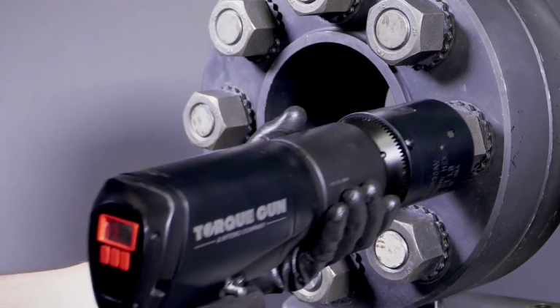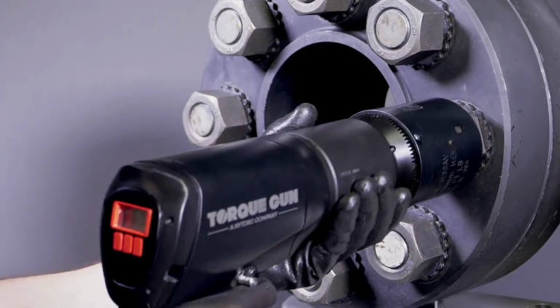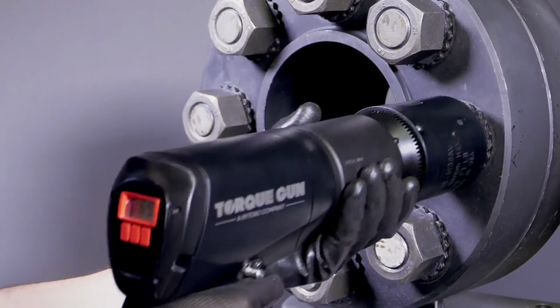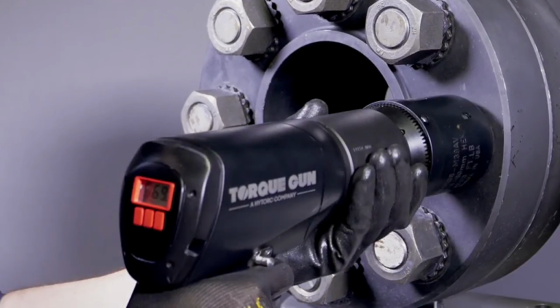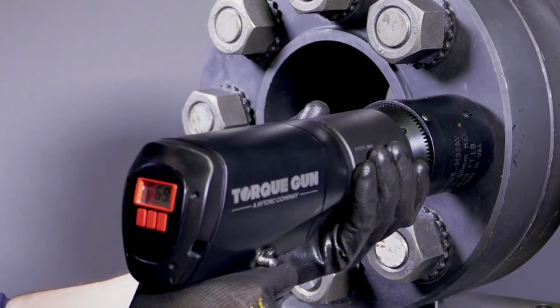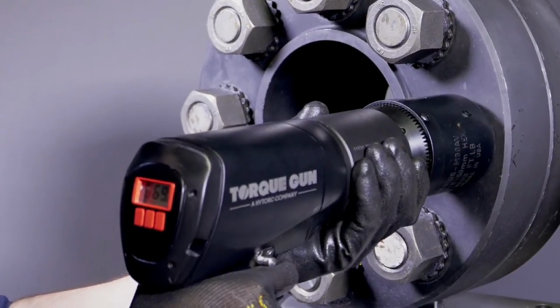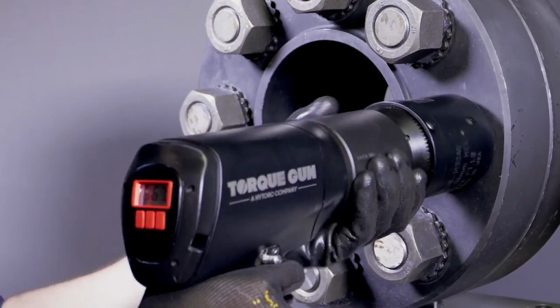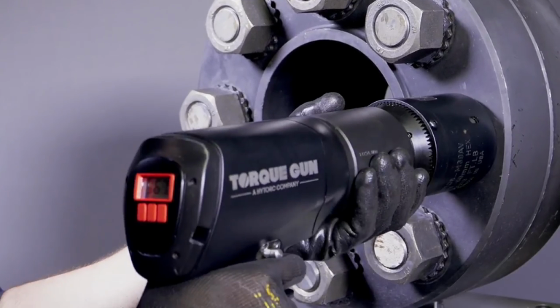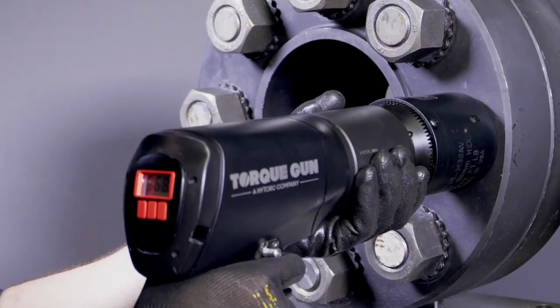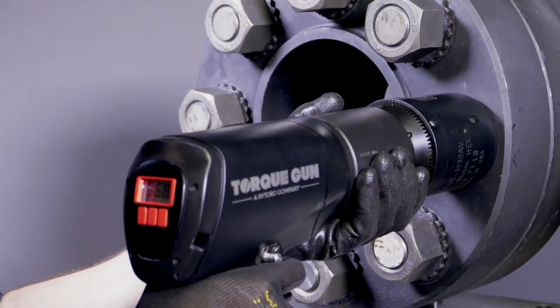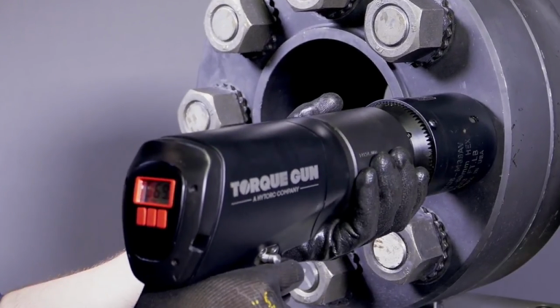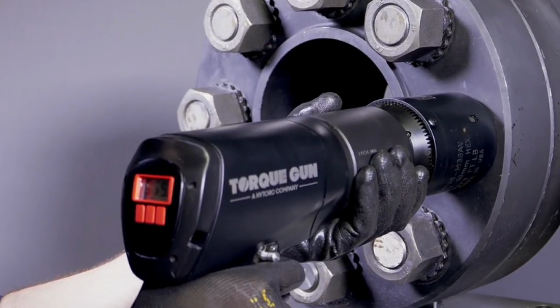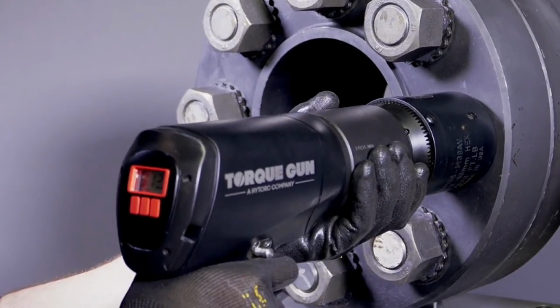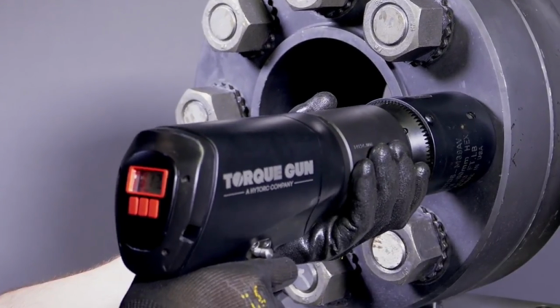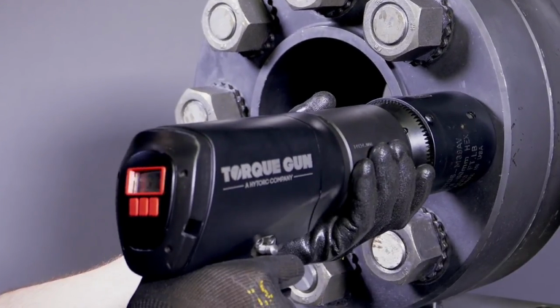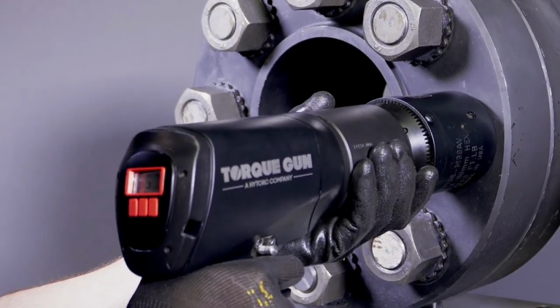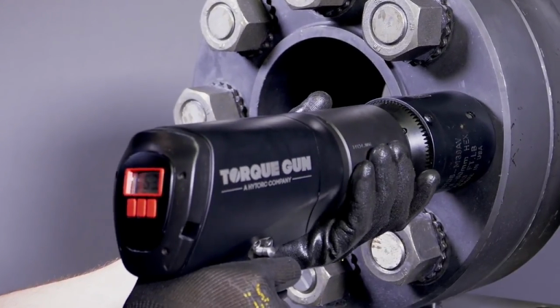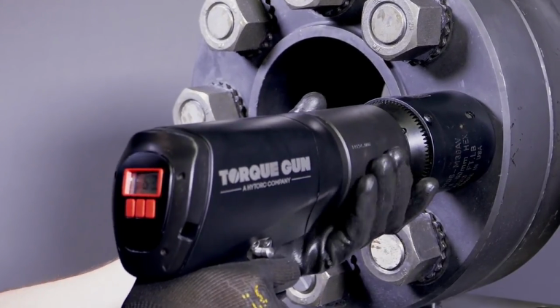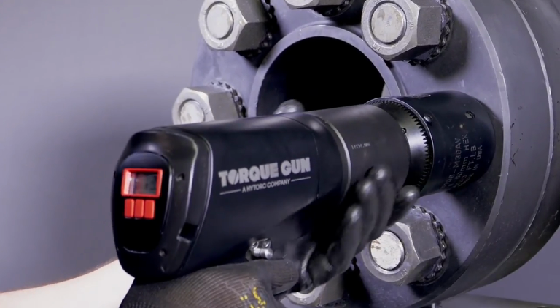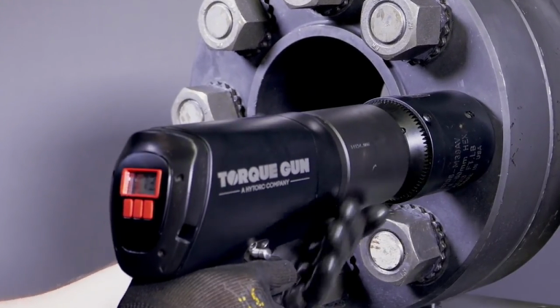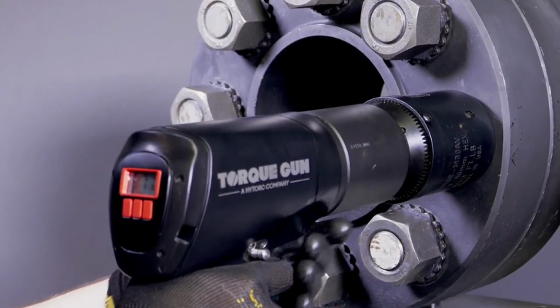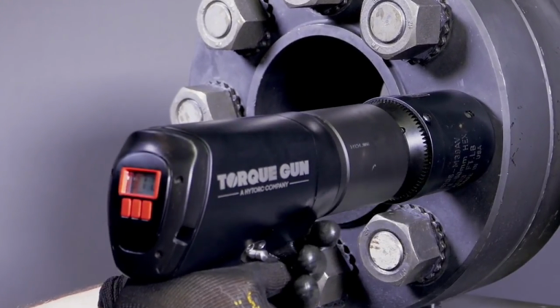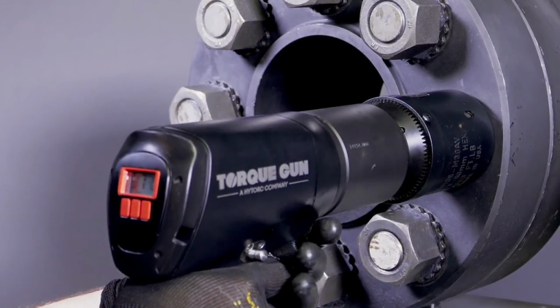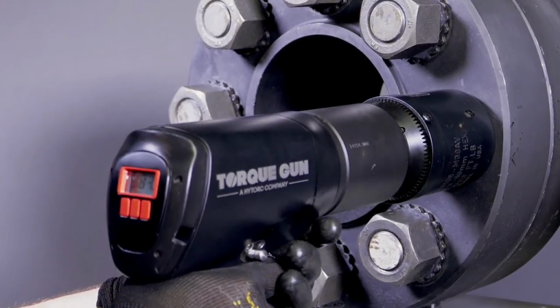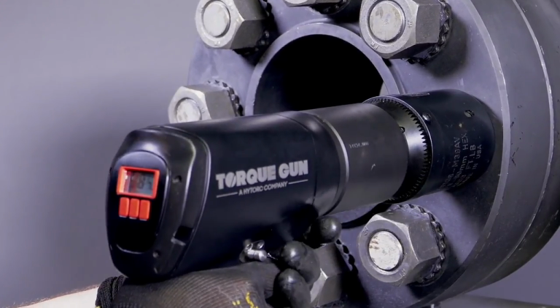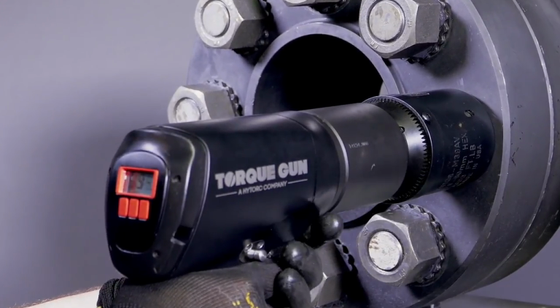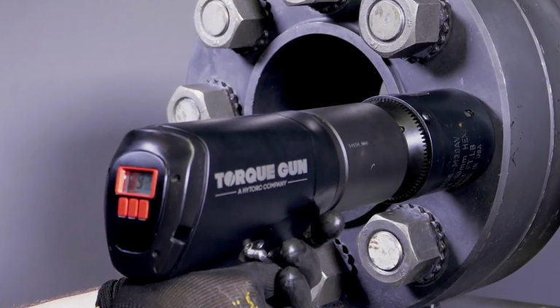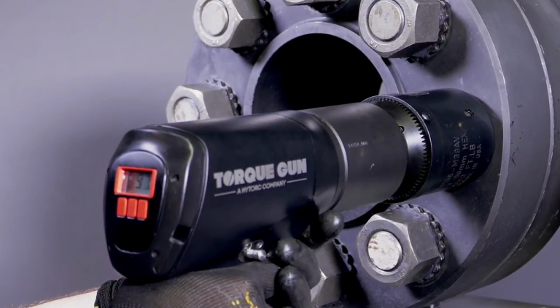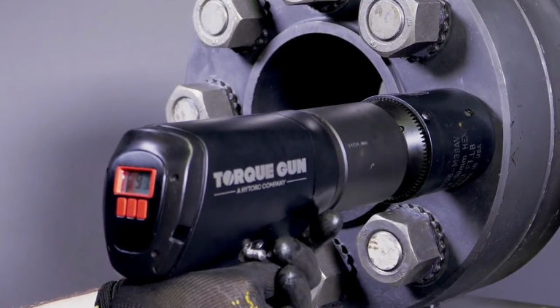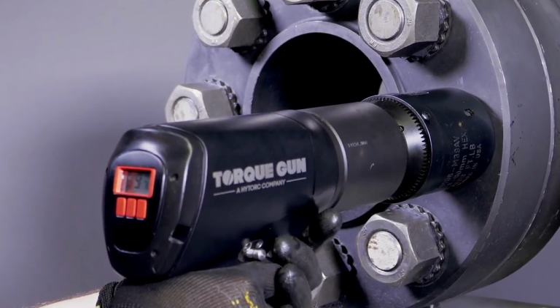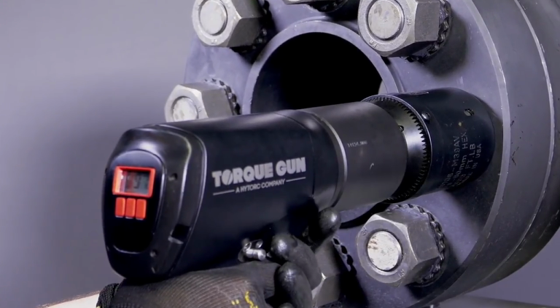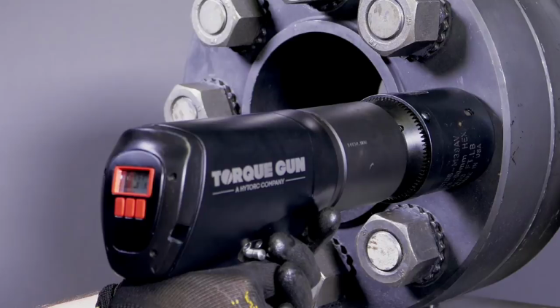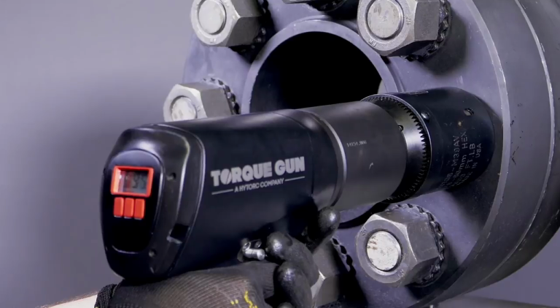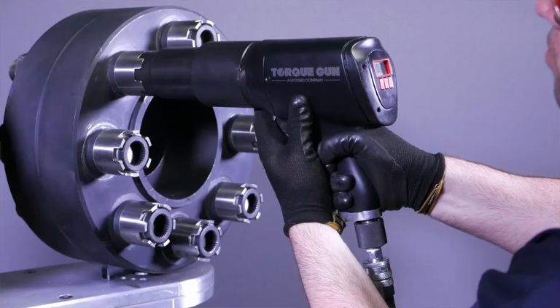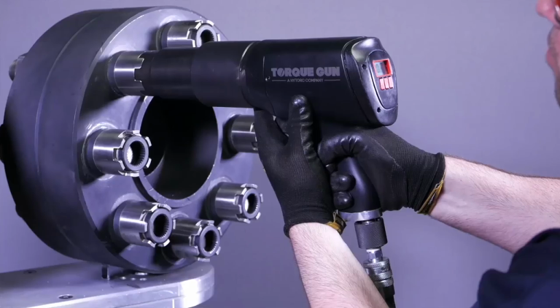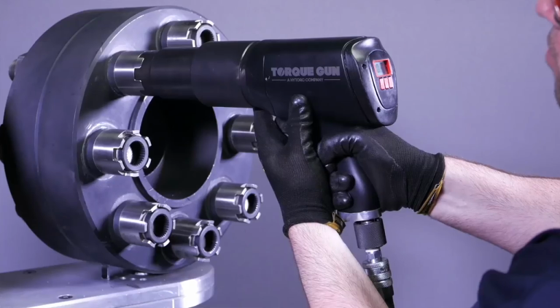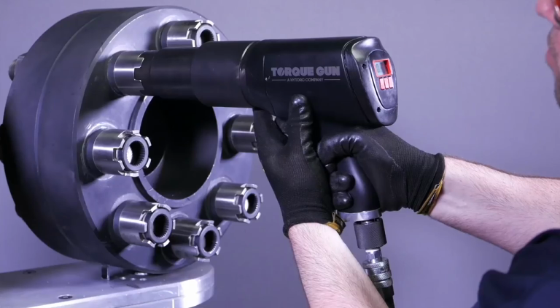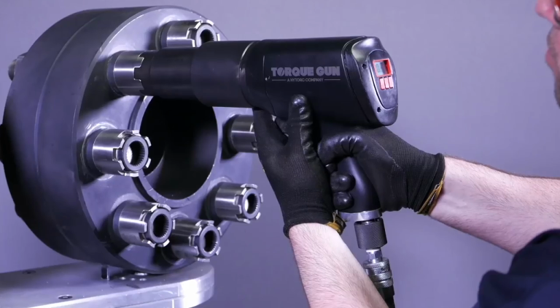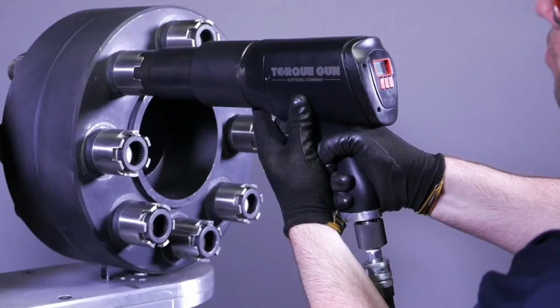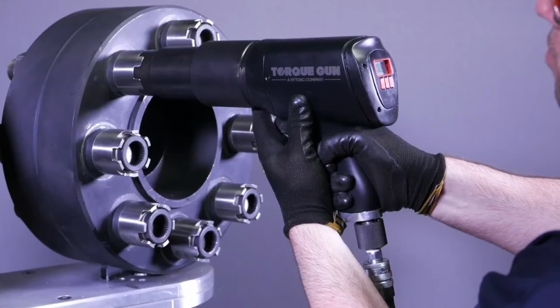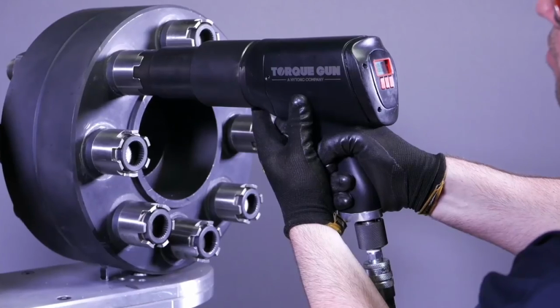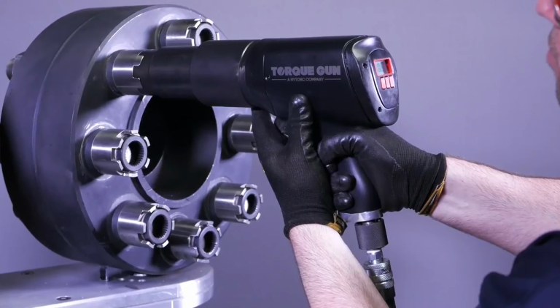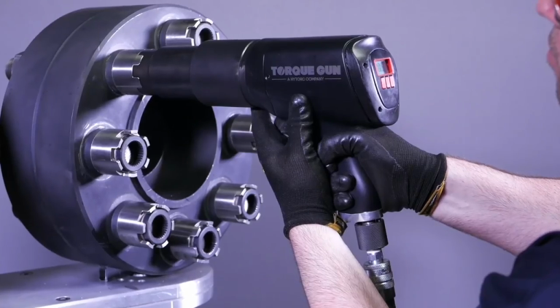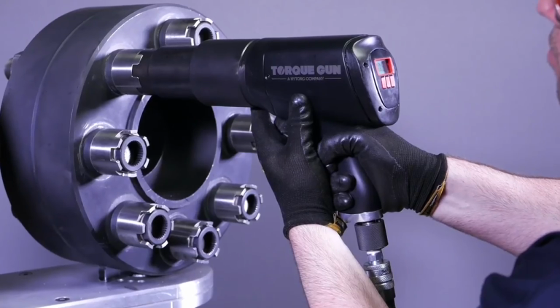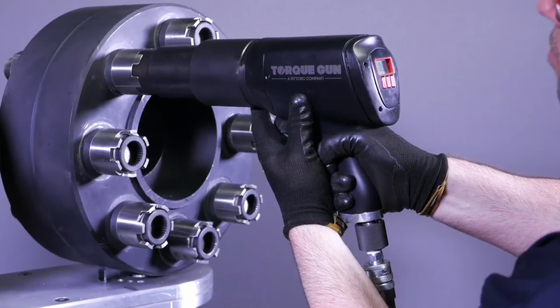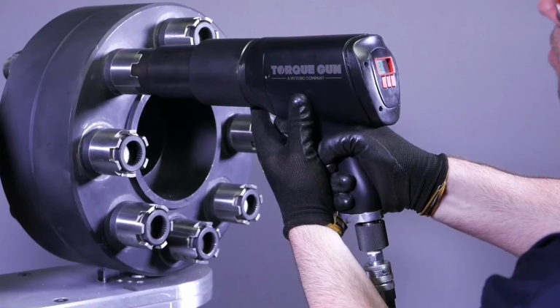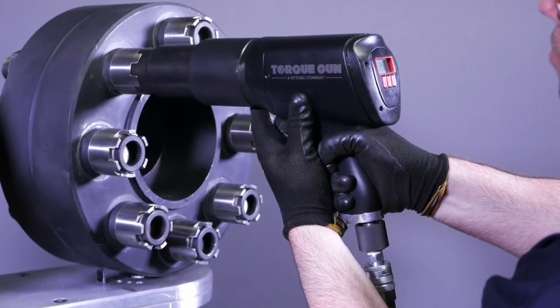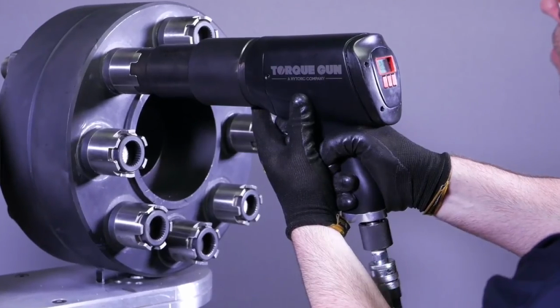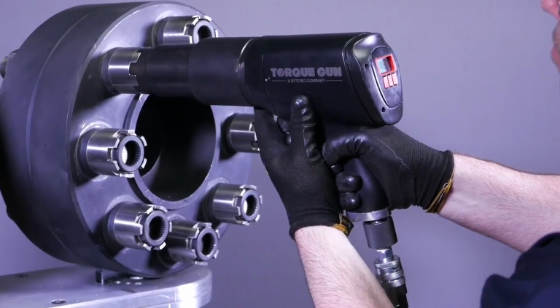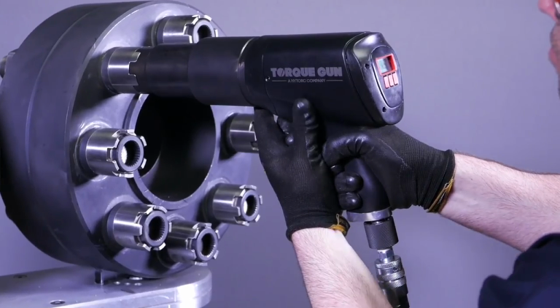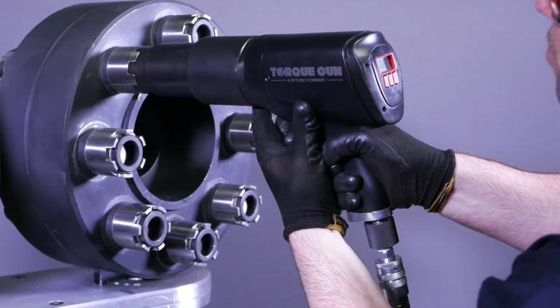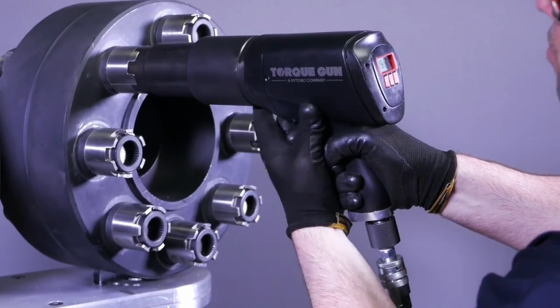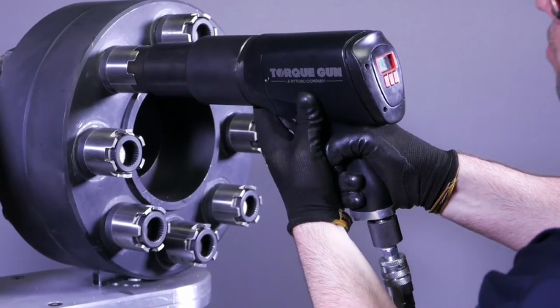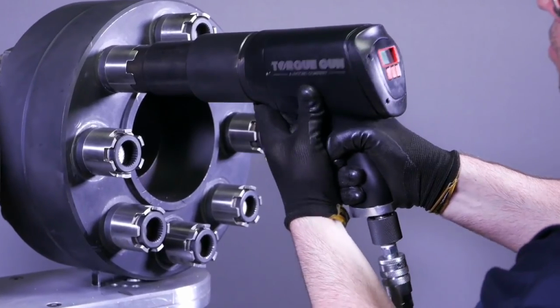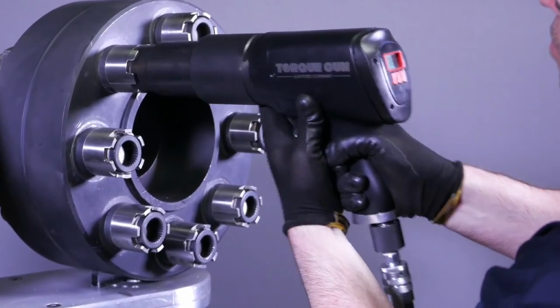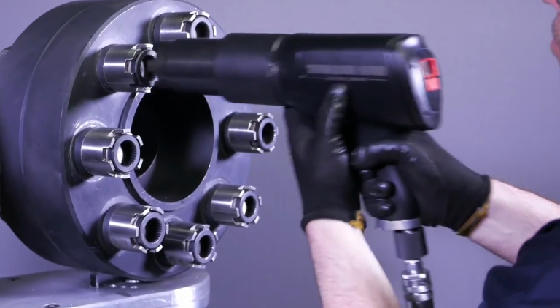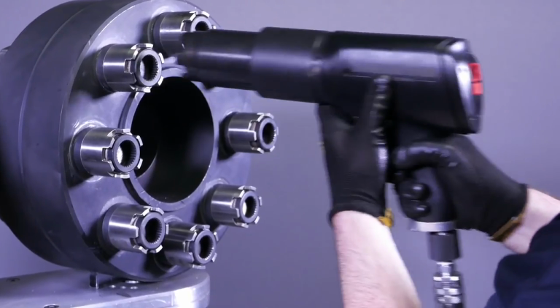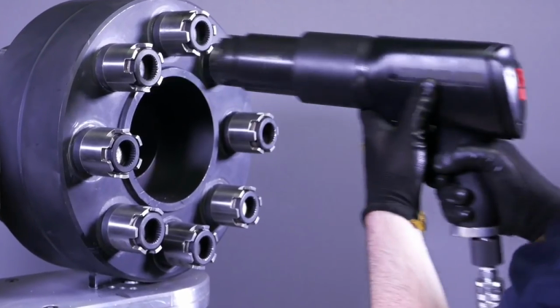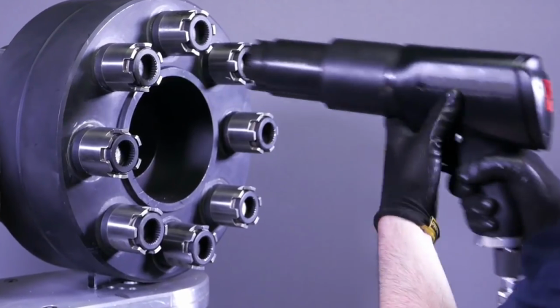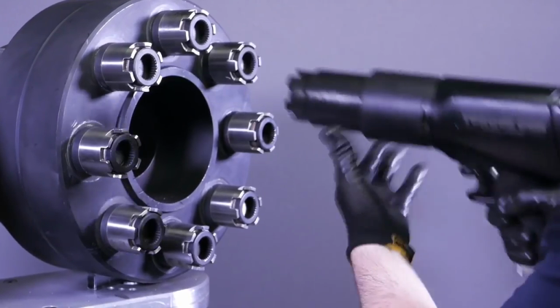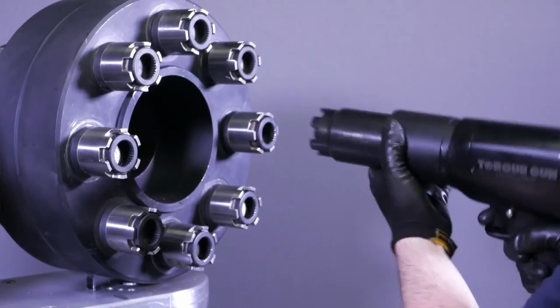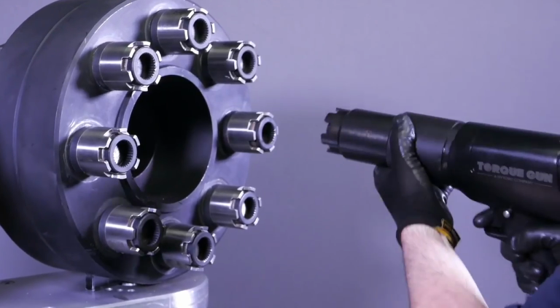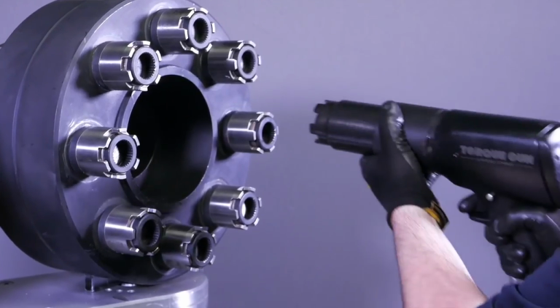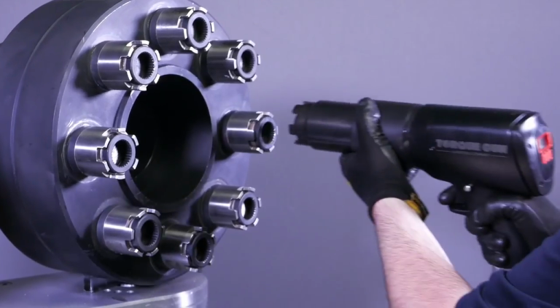Increasing bolt load accuracy for unparalleled efficiency. The new Digital J-Gun — a revolution in industrial bolting, only from High Torque.